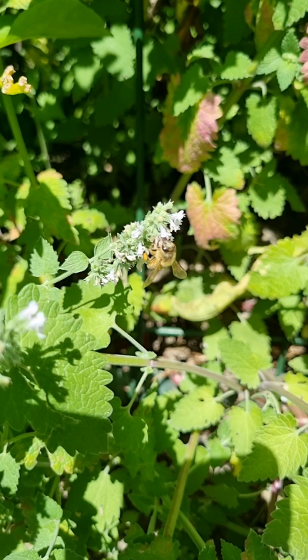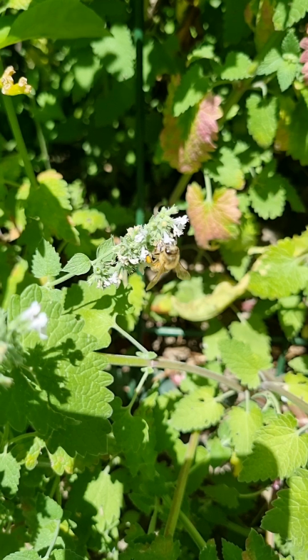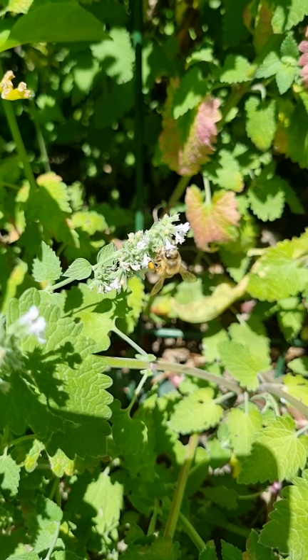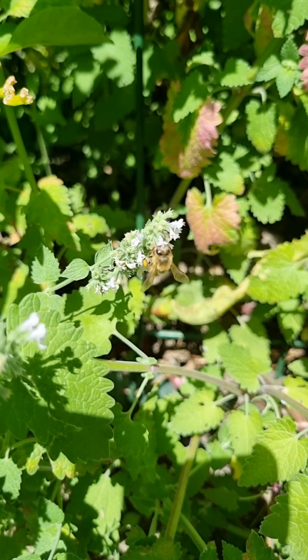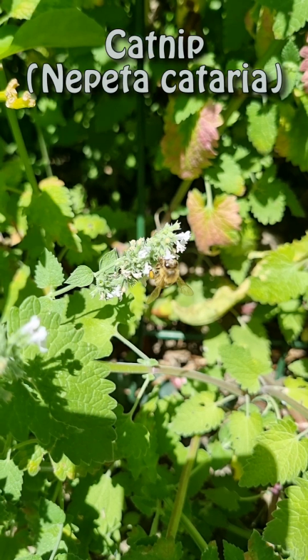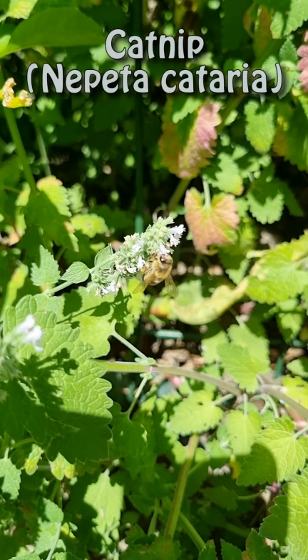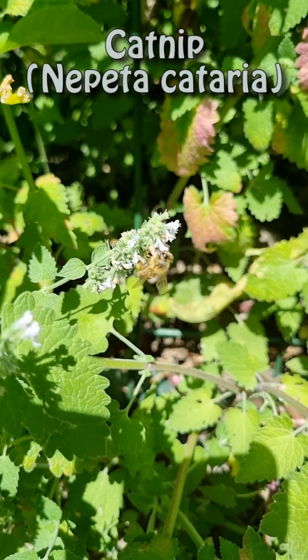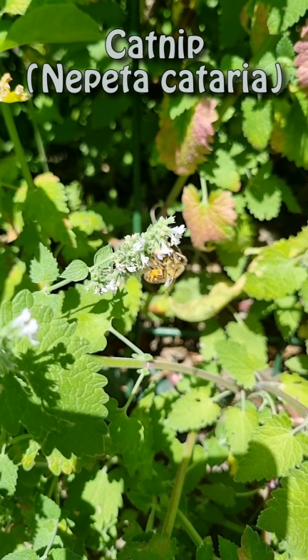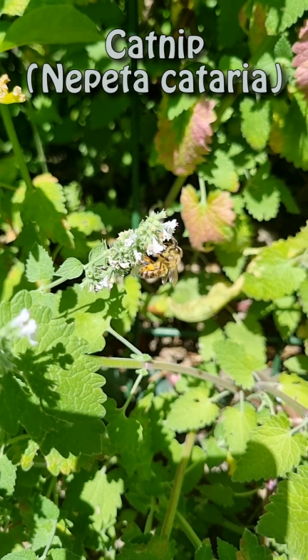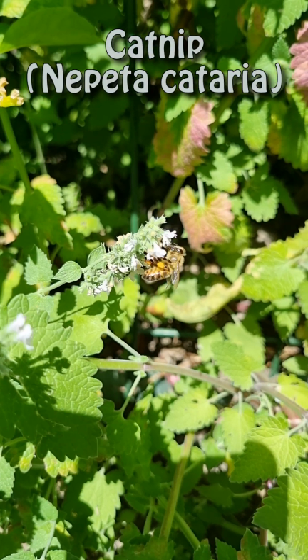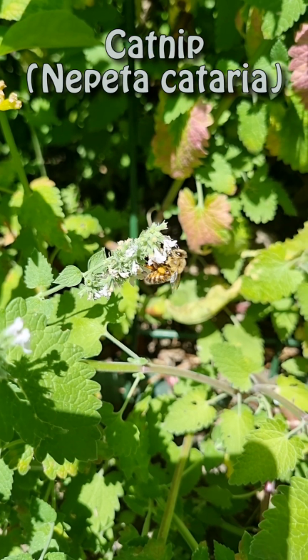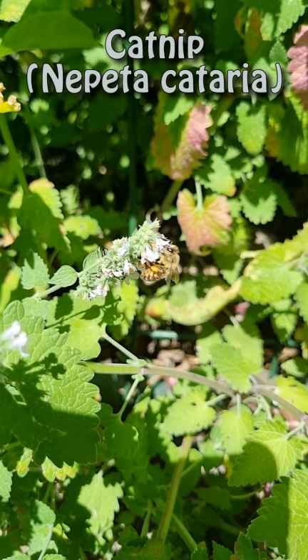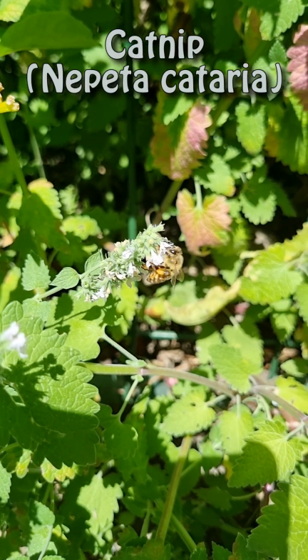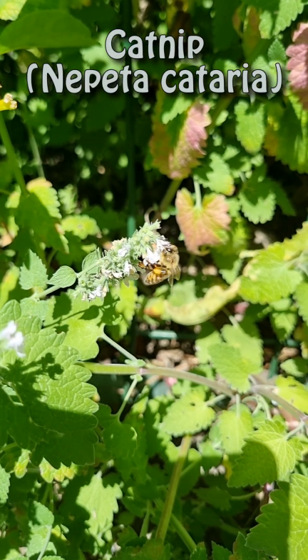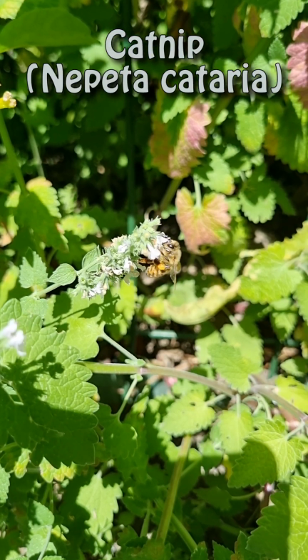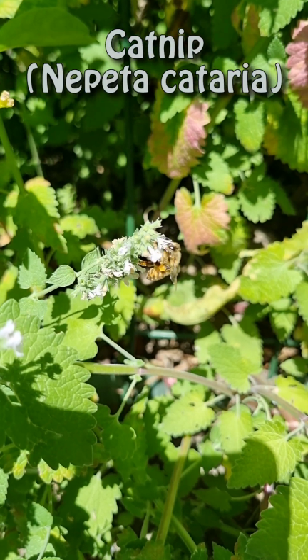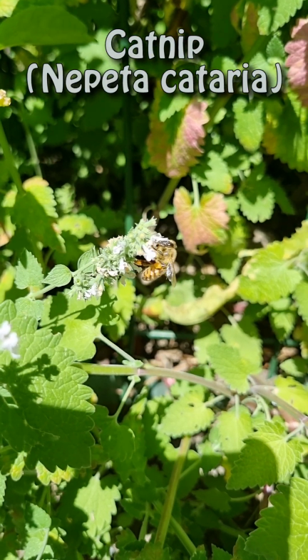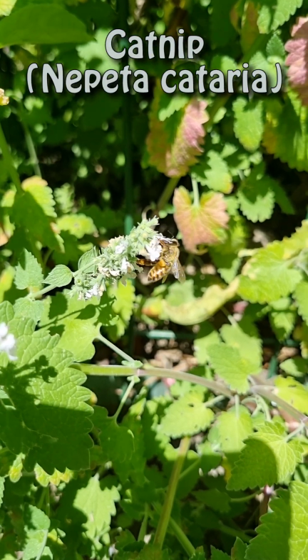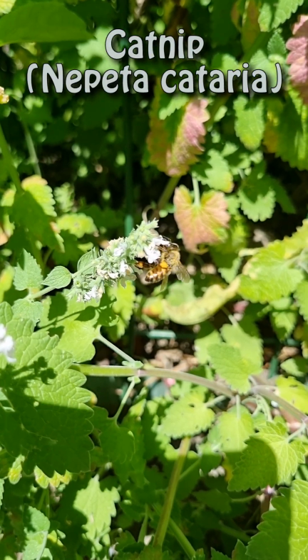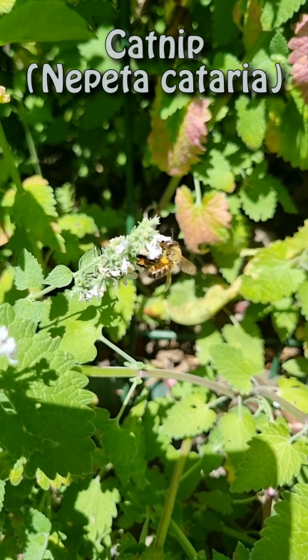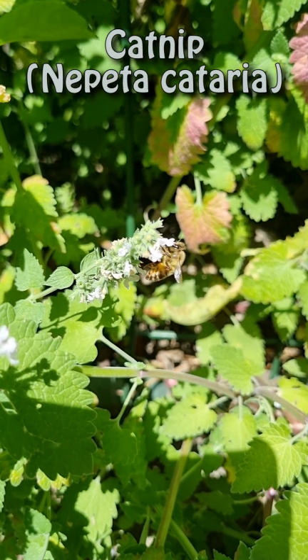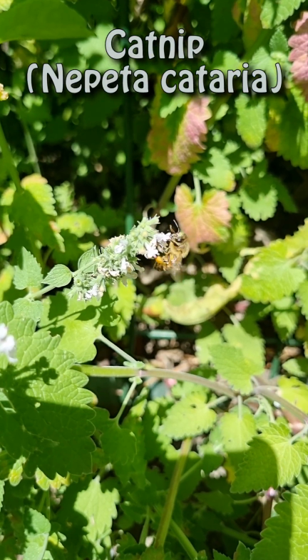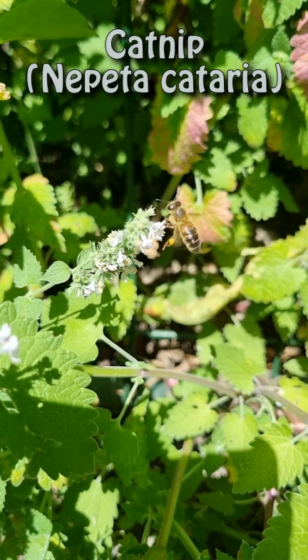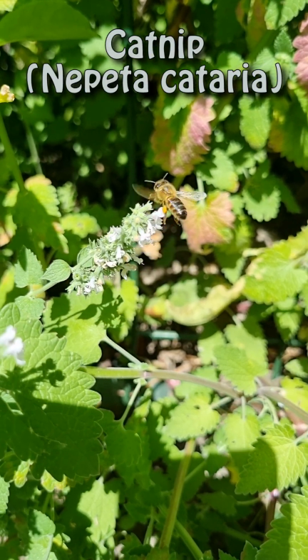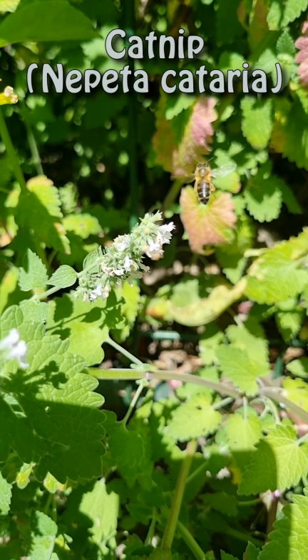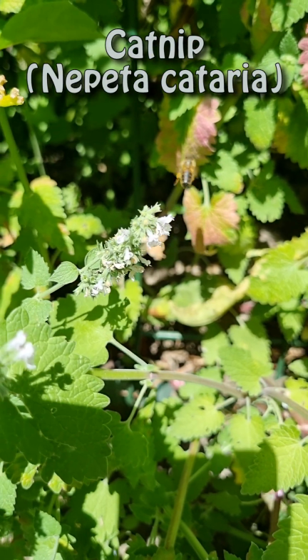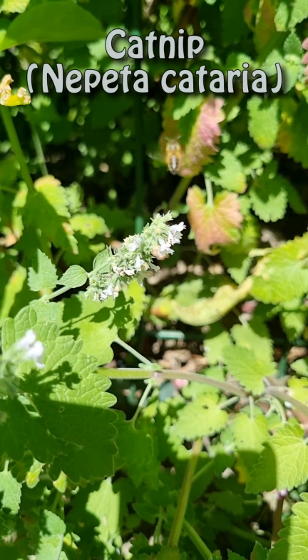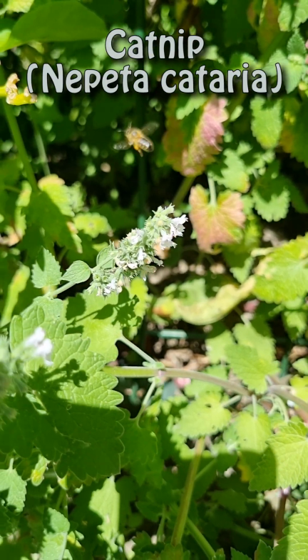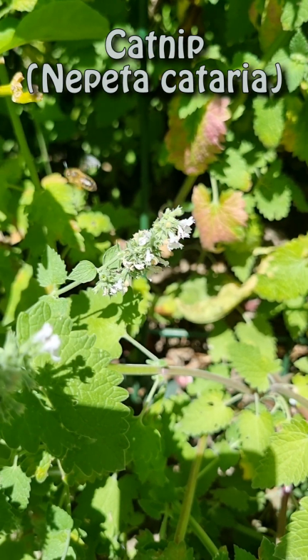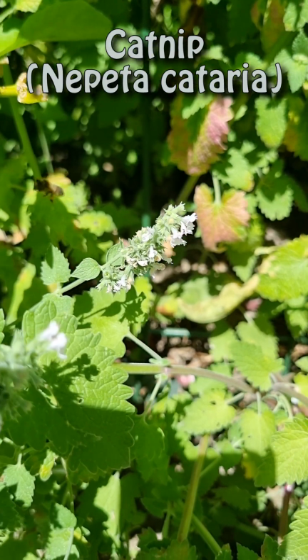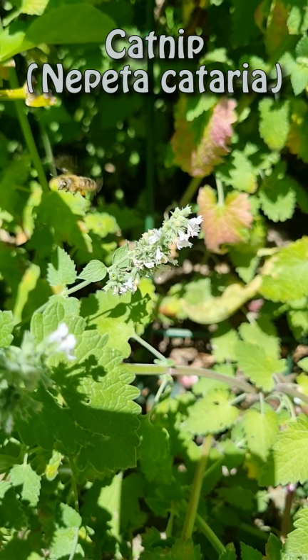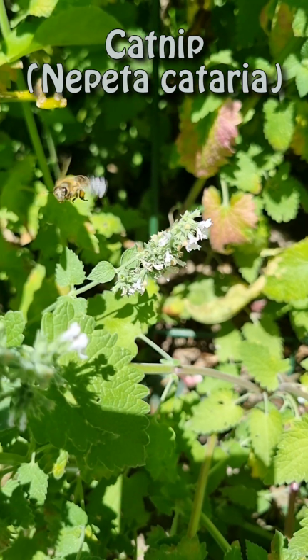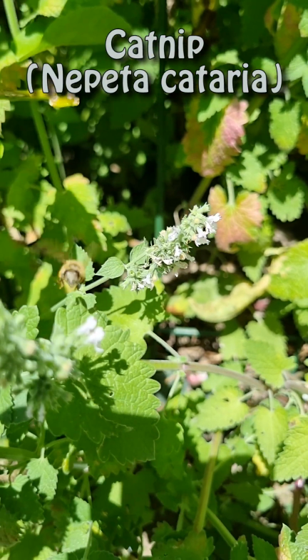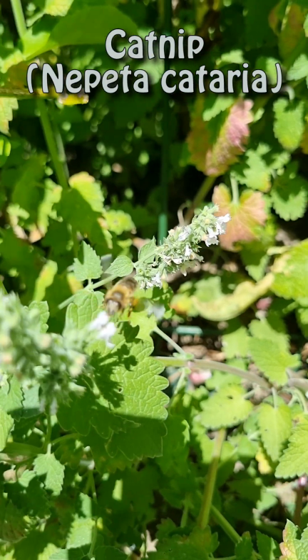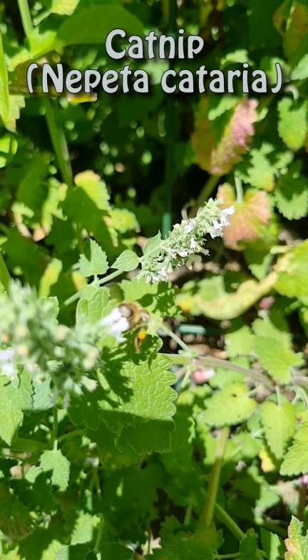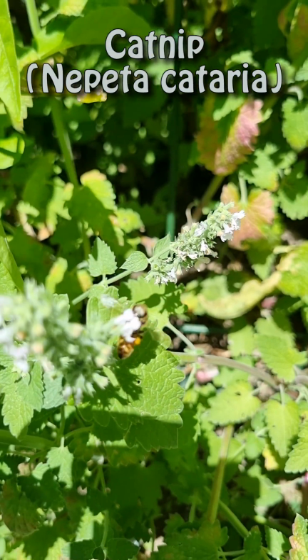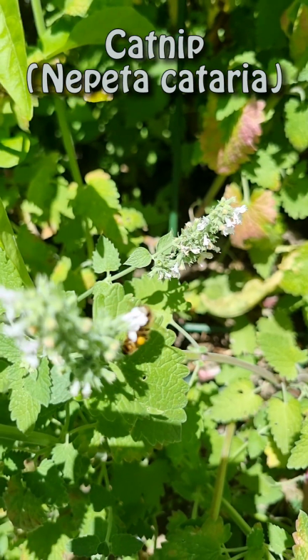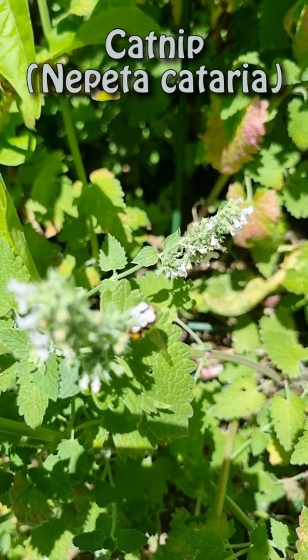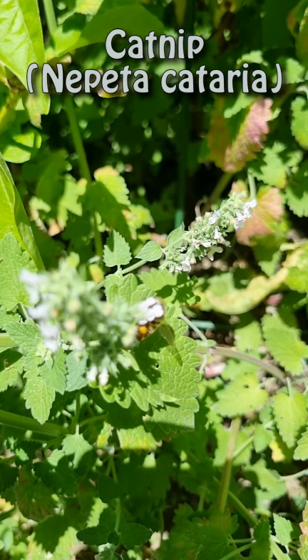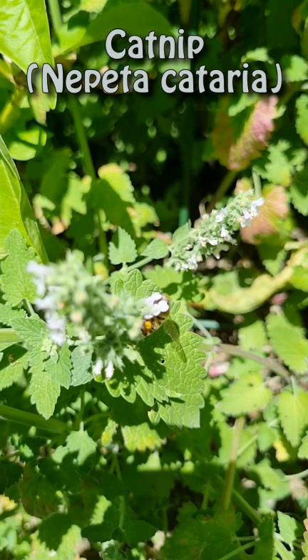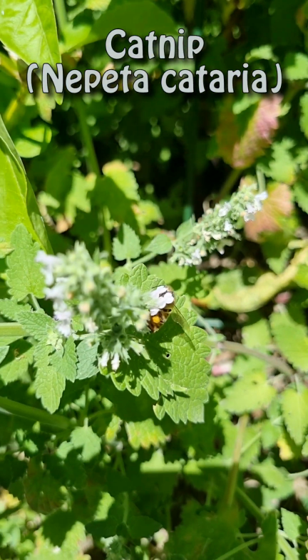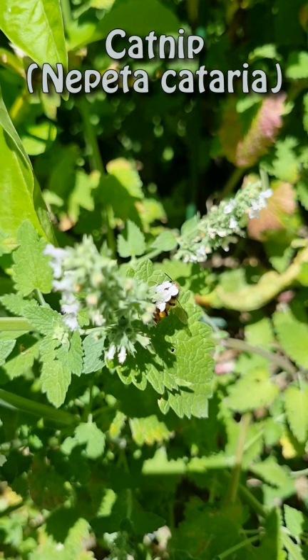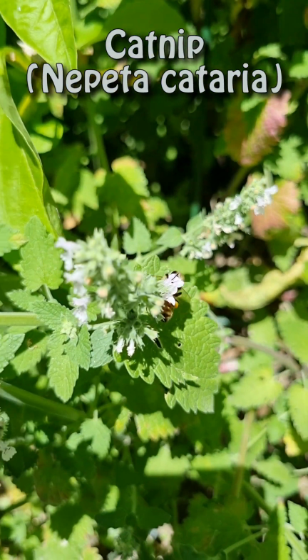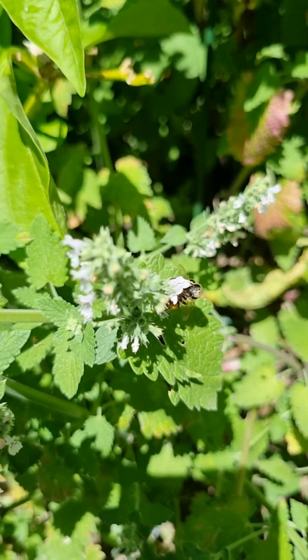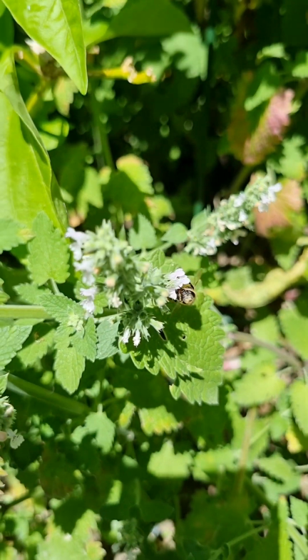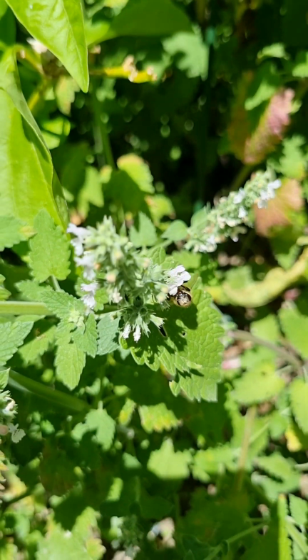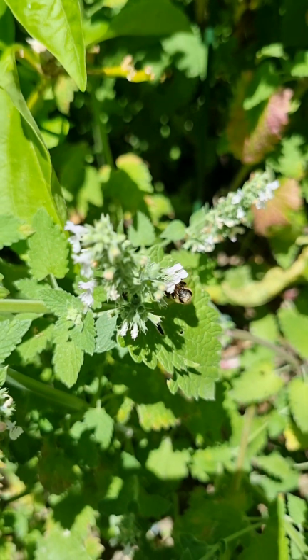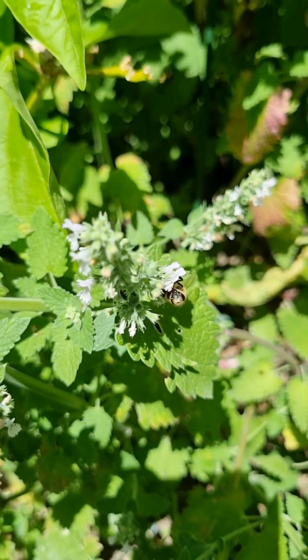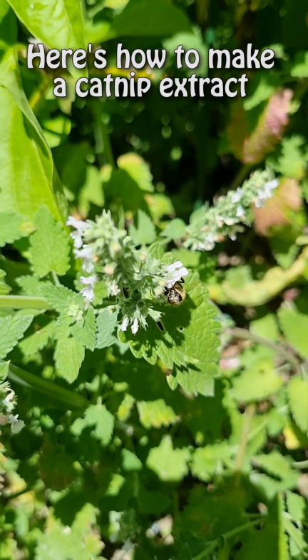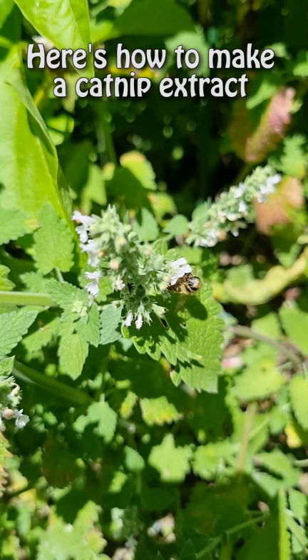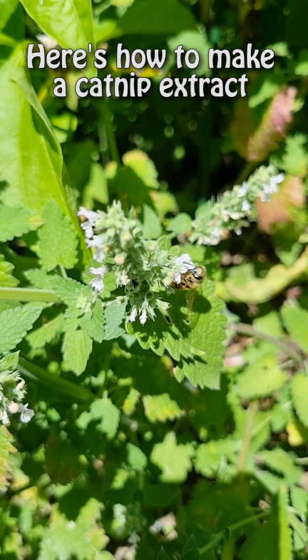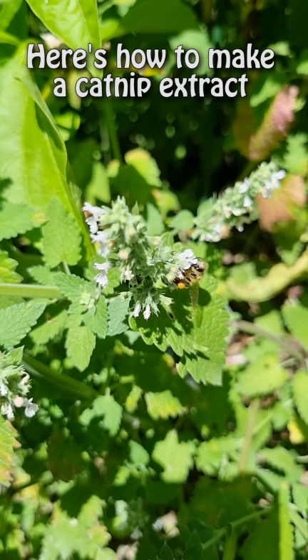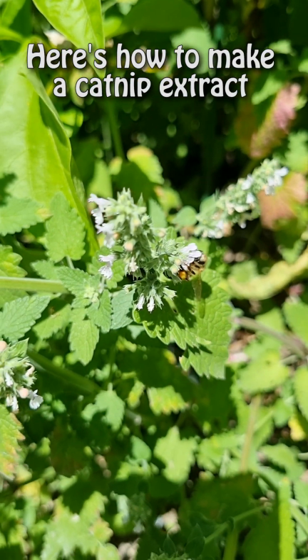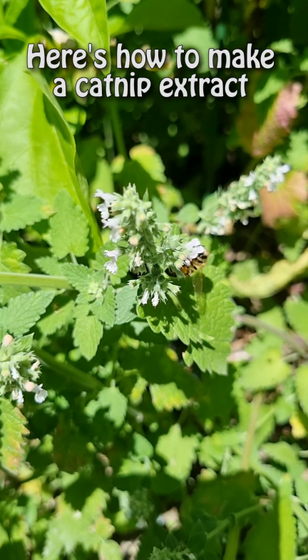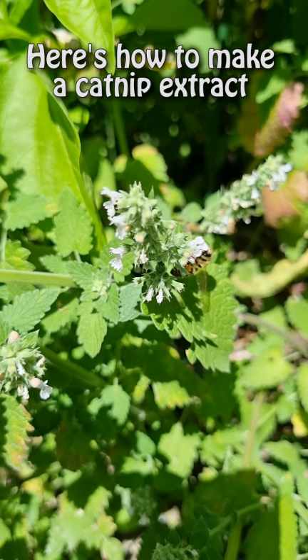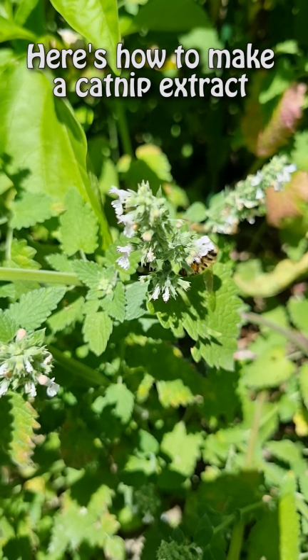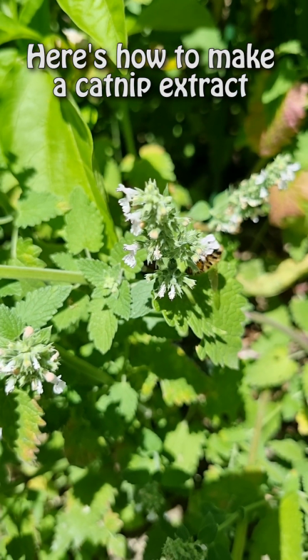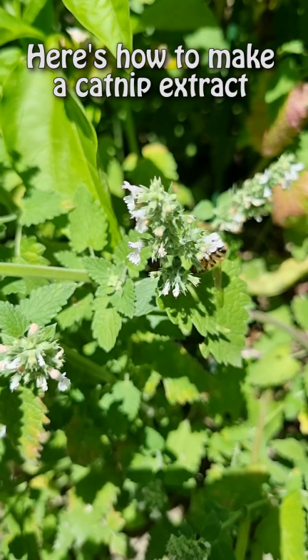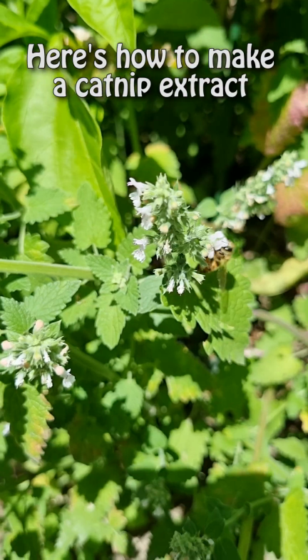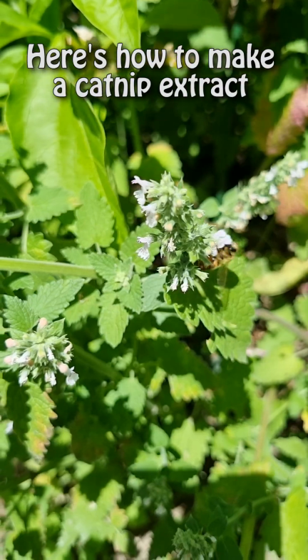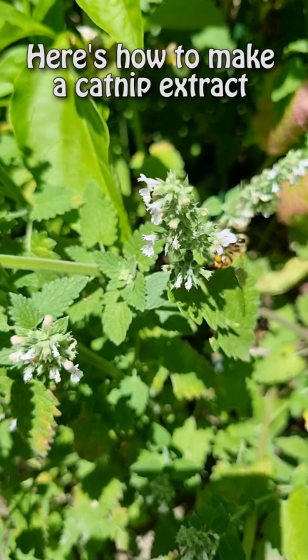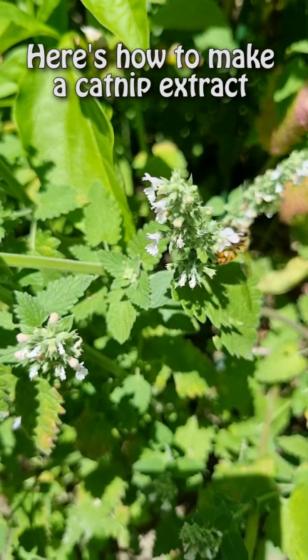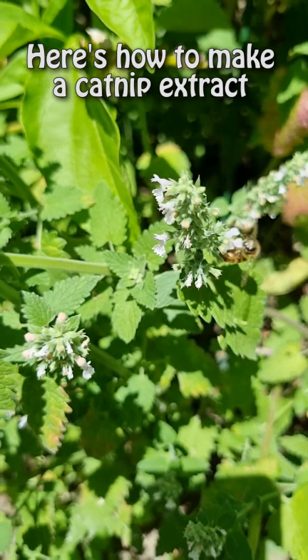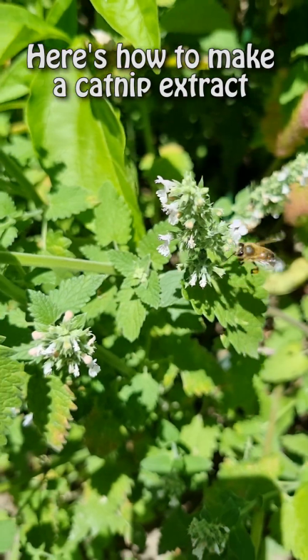This is catnip, a plant that can induce pleasure in both cats and humans. Here's how to make a catnip extract.